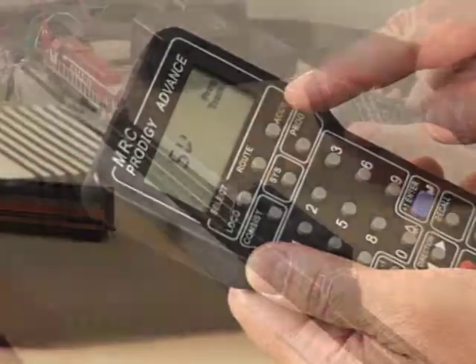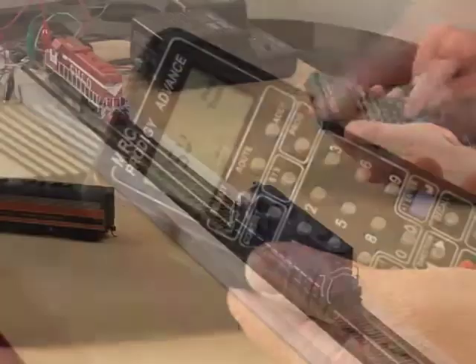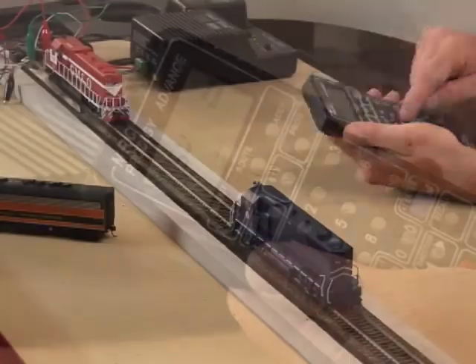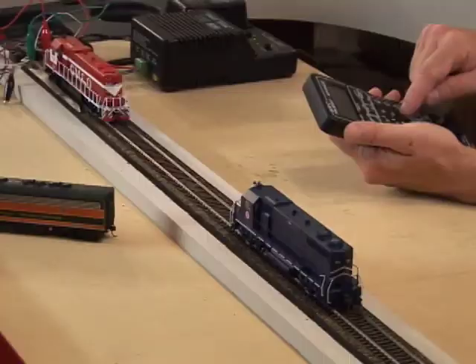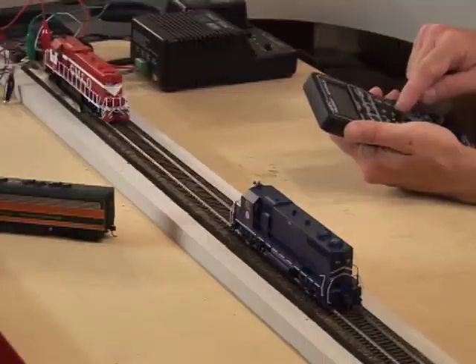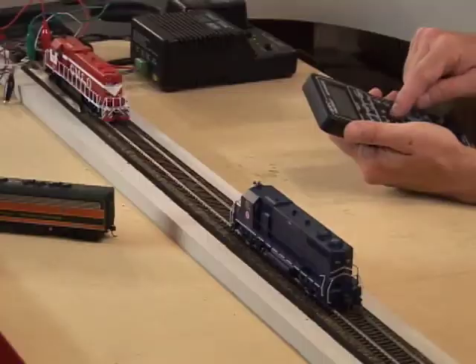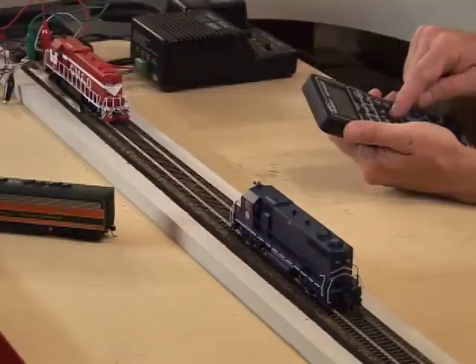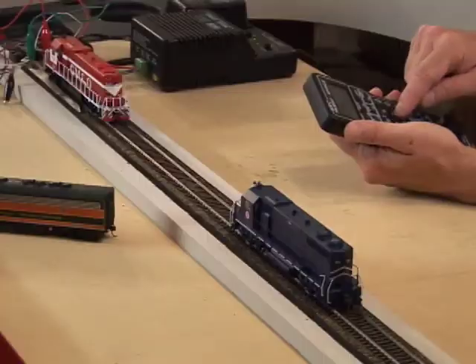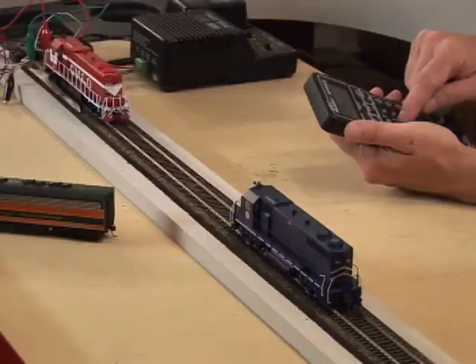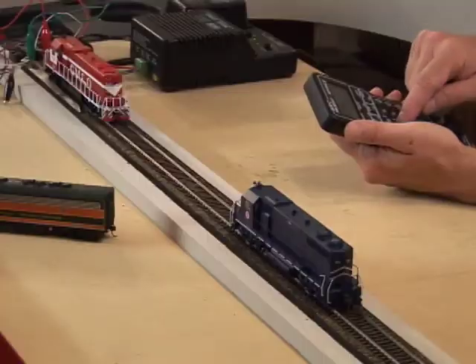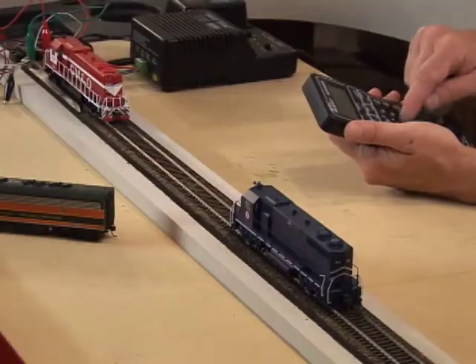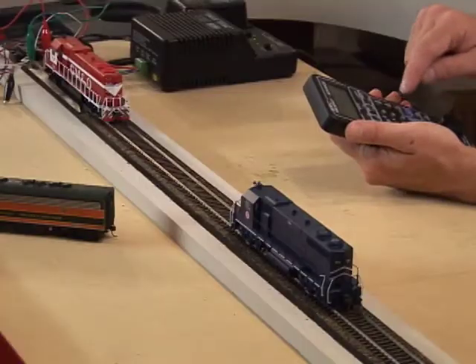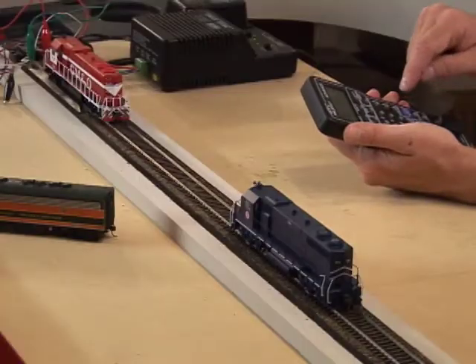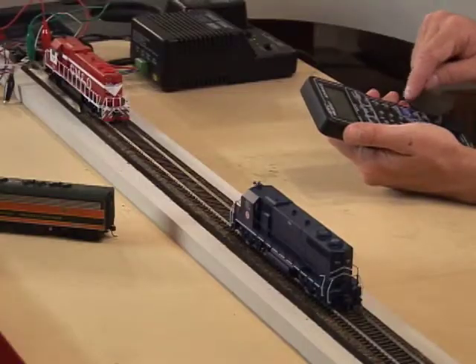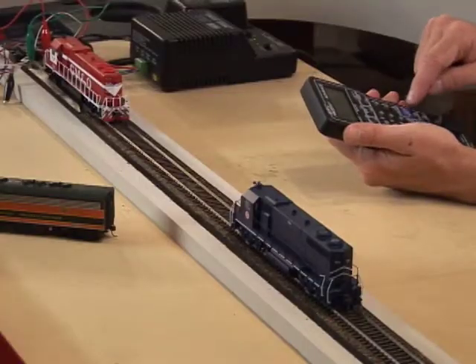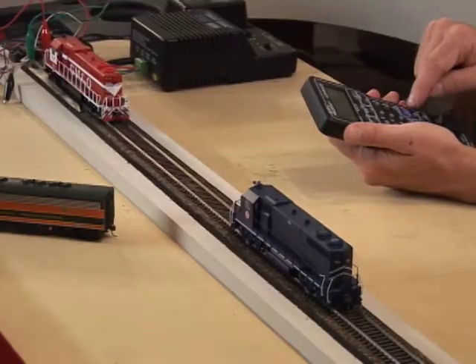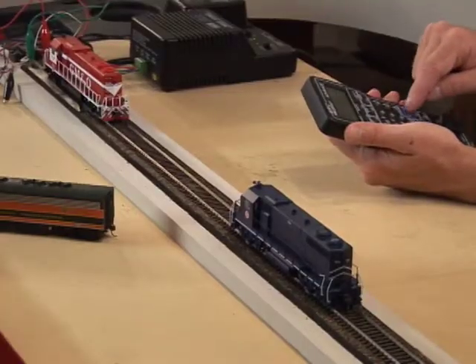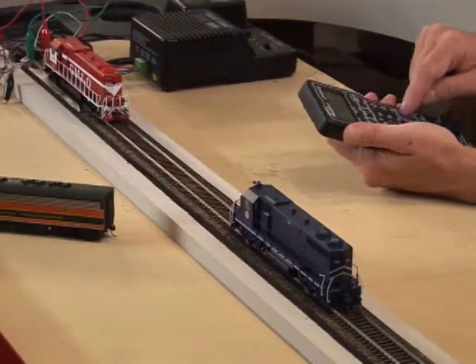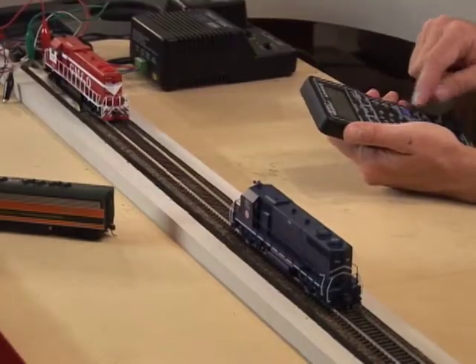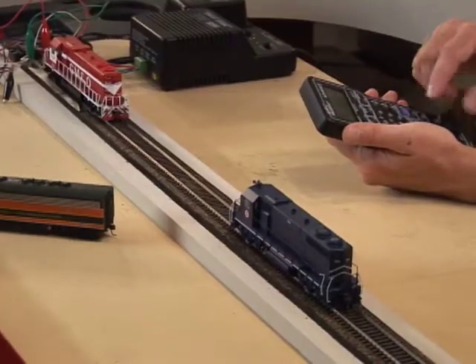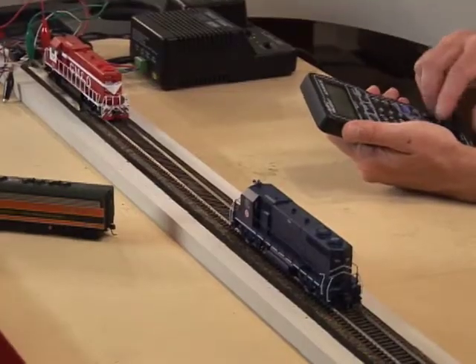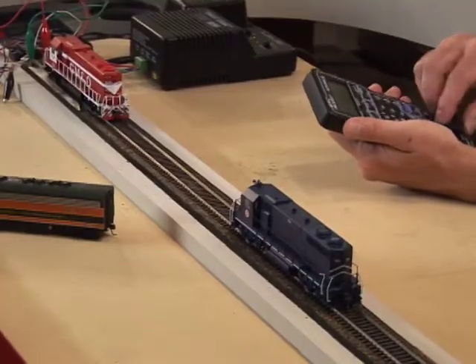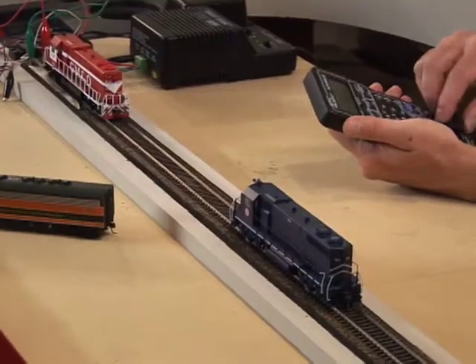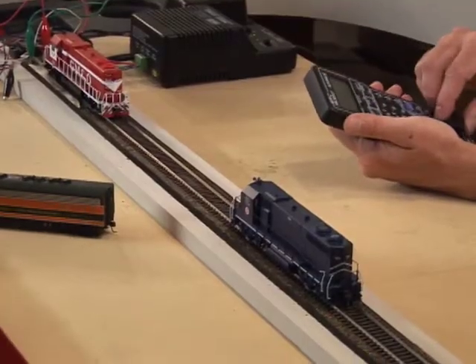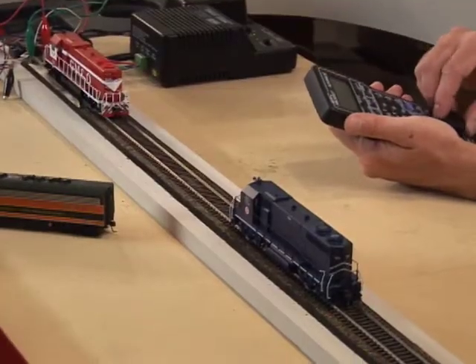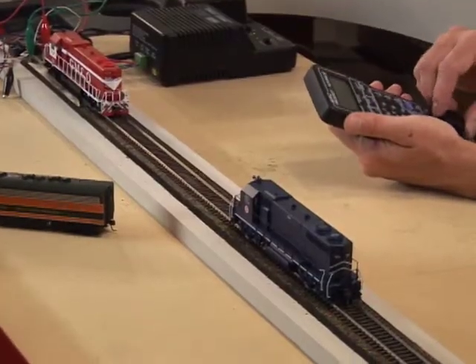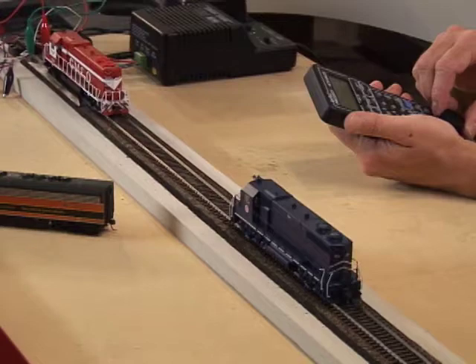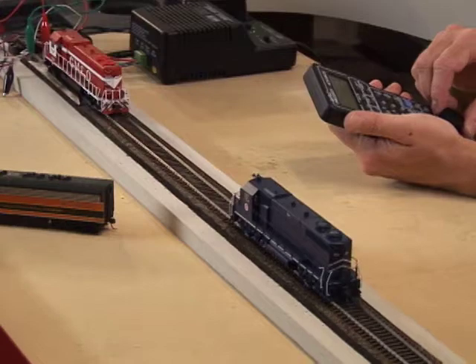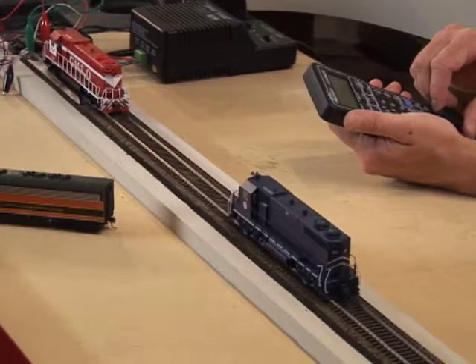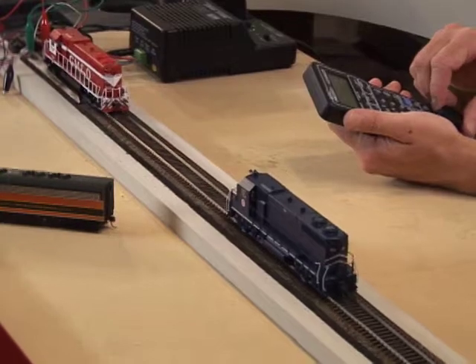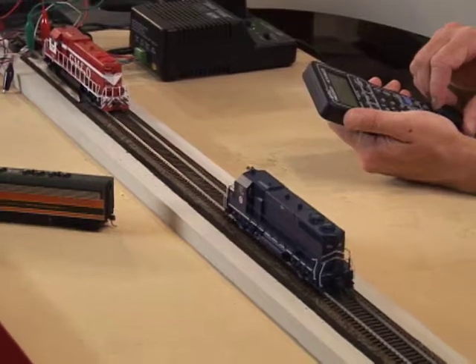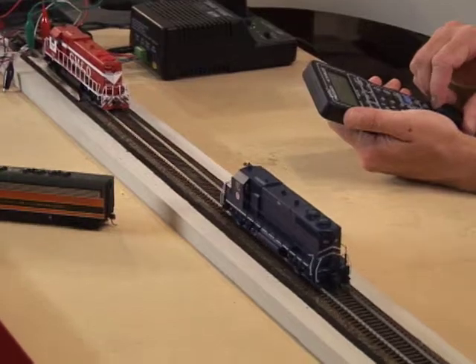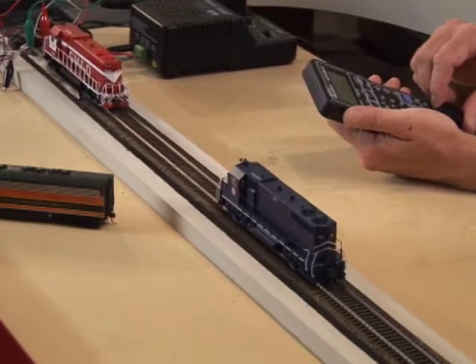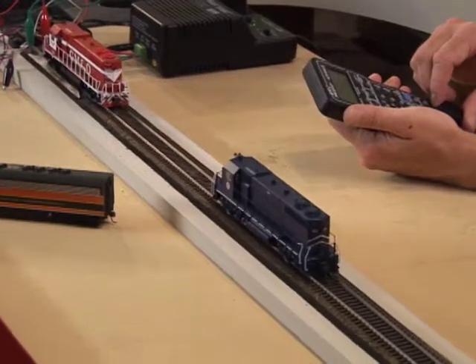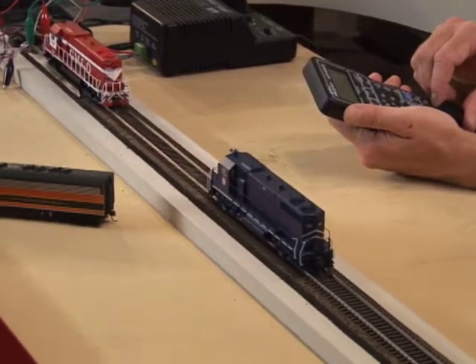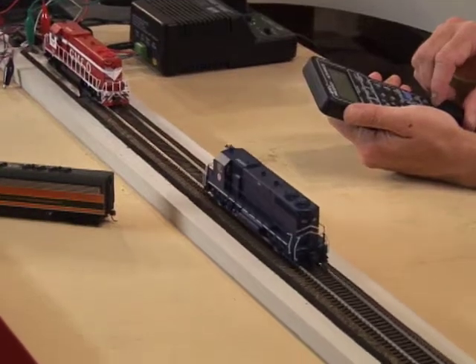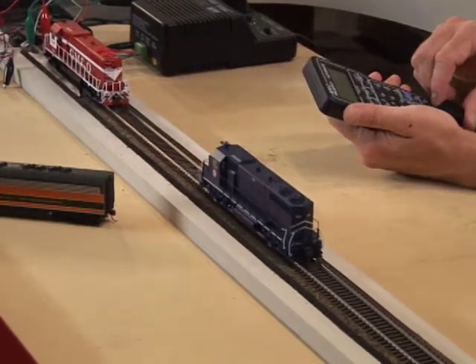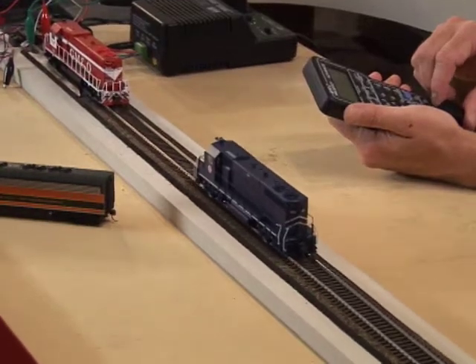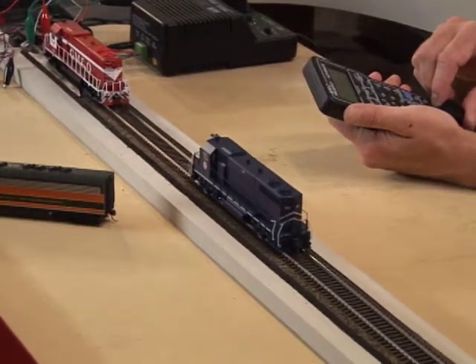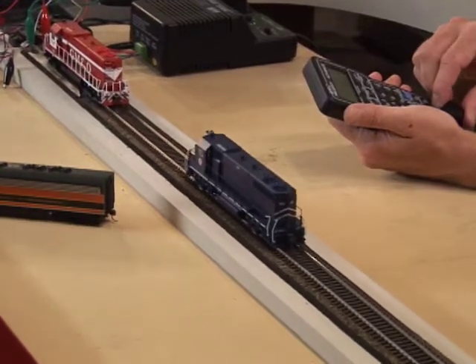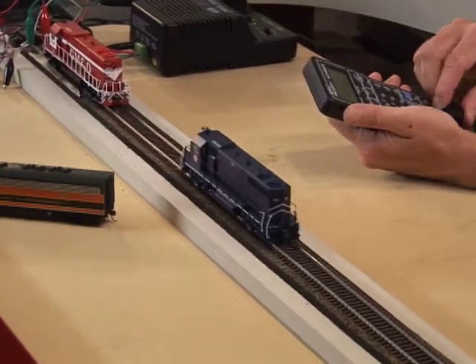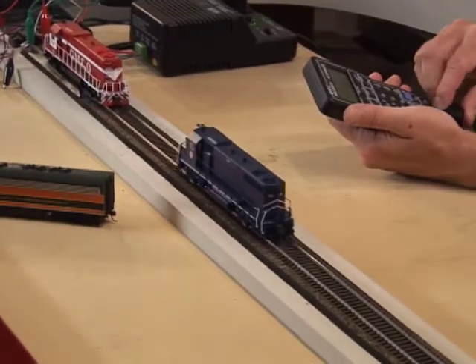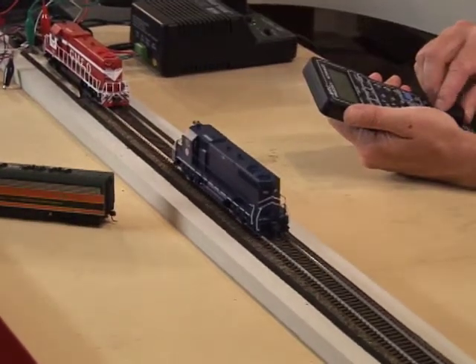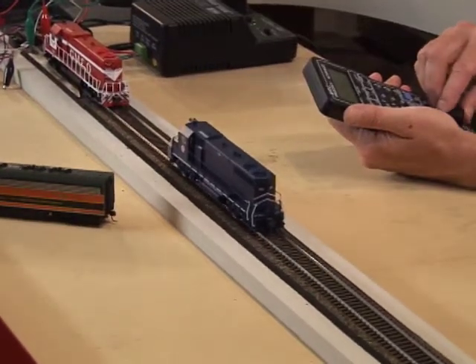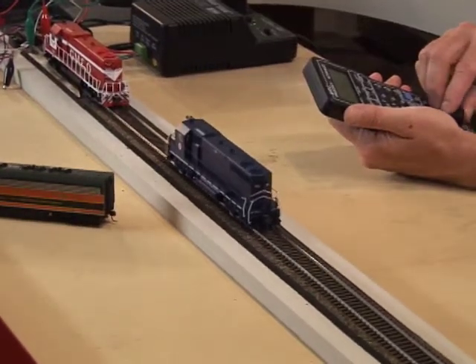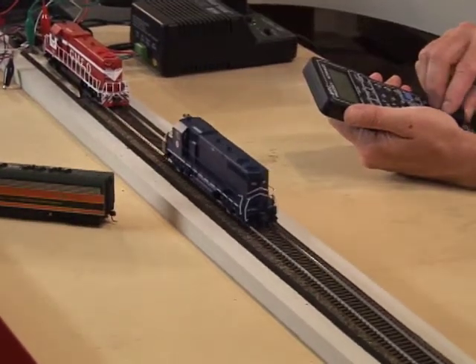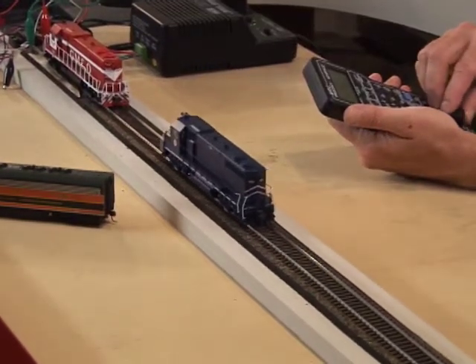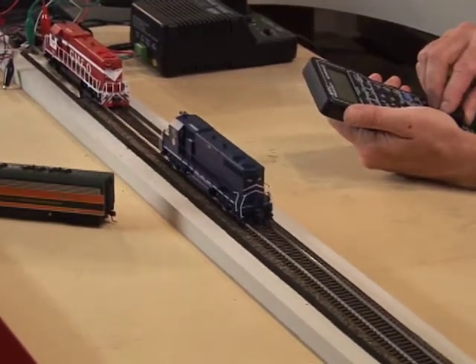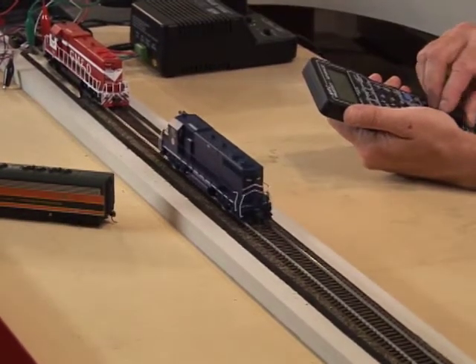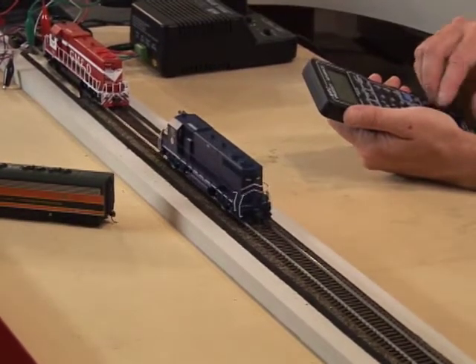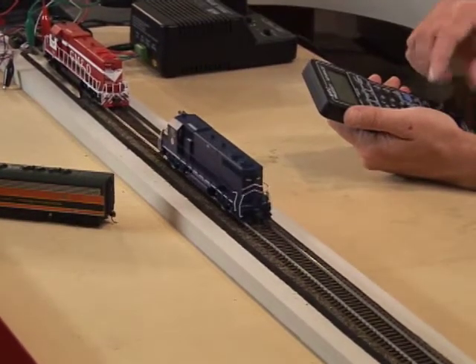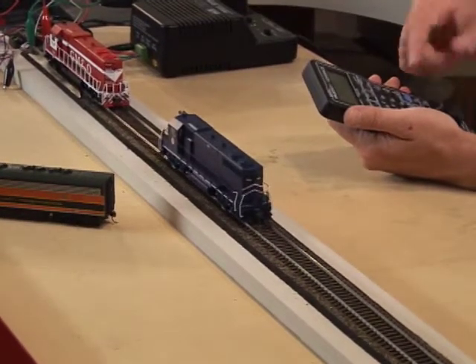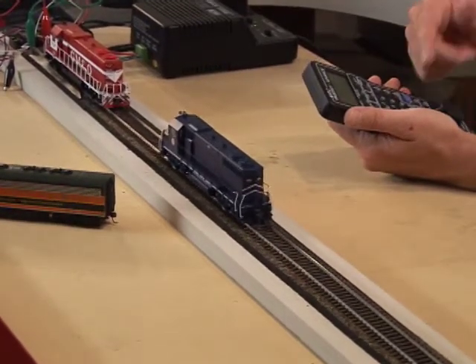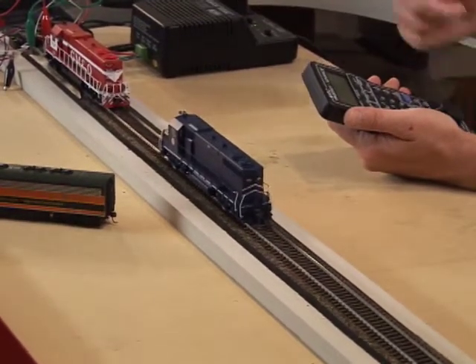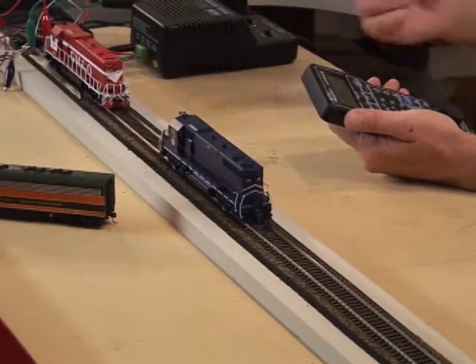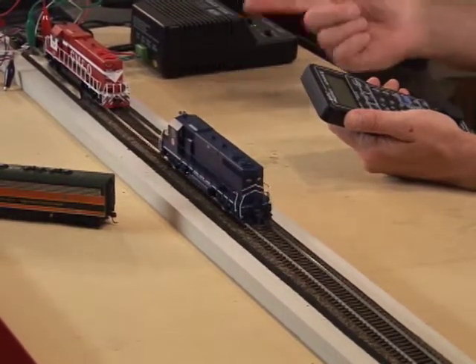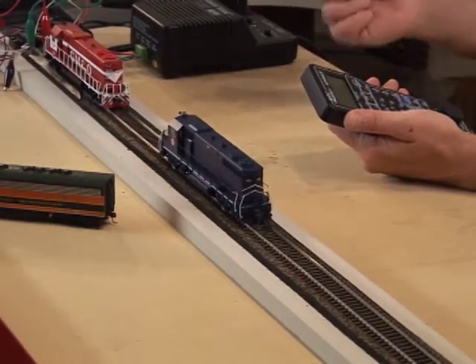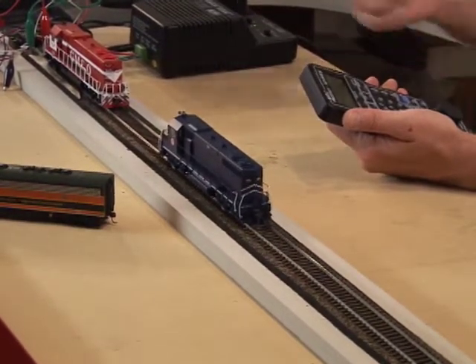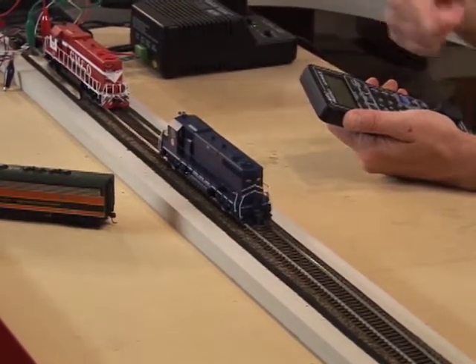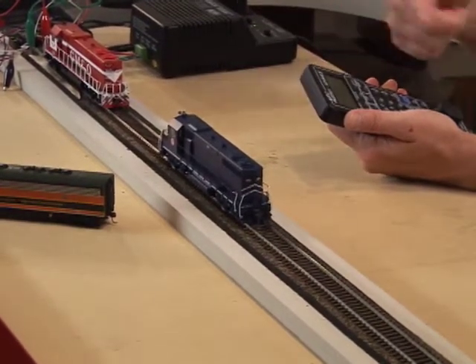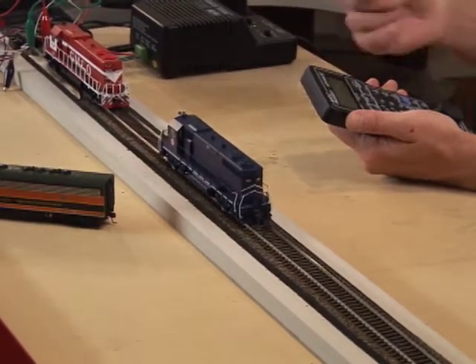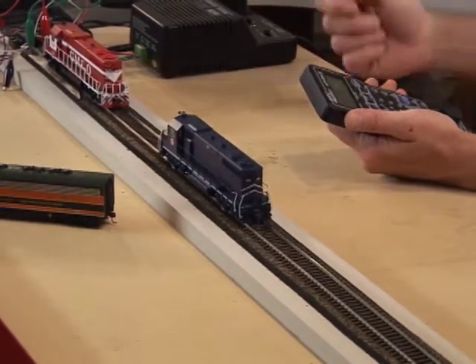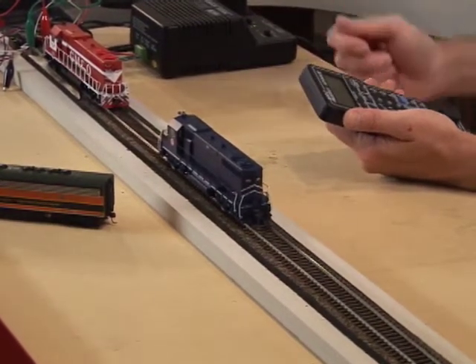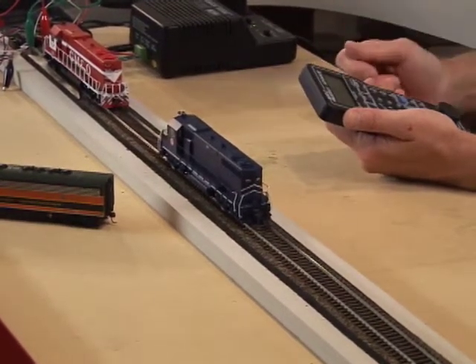This system is capable of adjusting the output voltage at start, top speed, and a number of other functions.